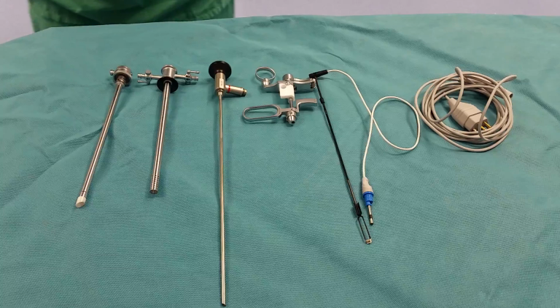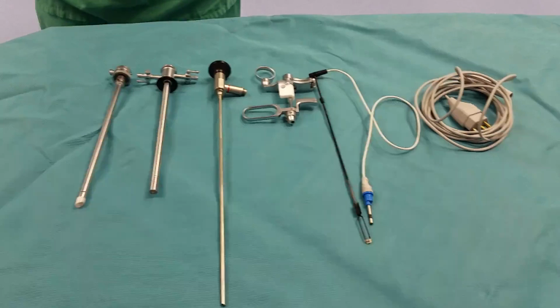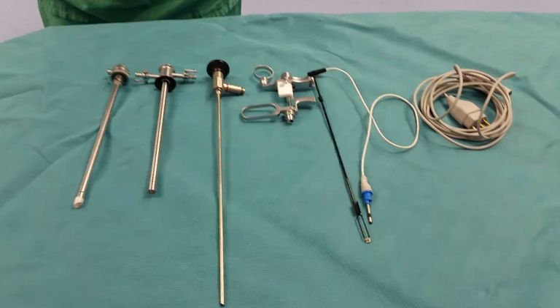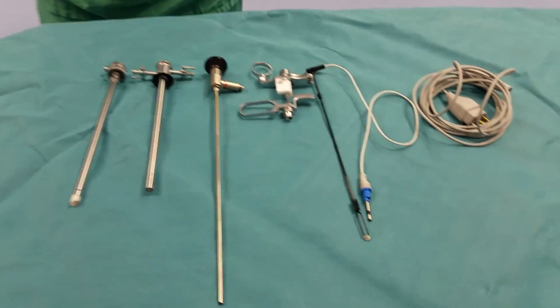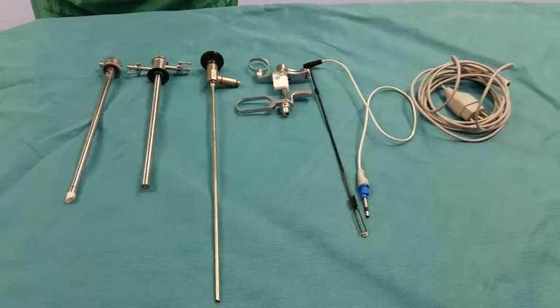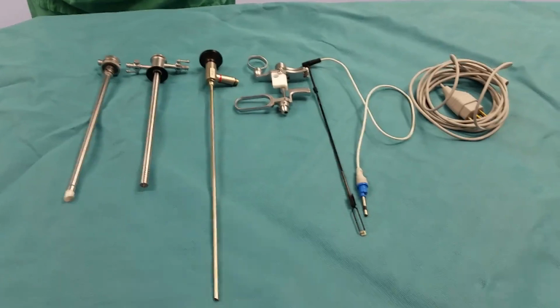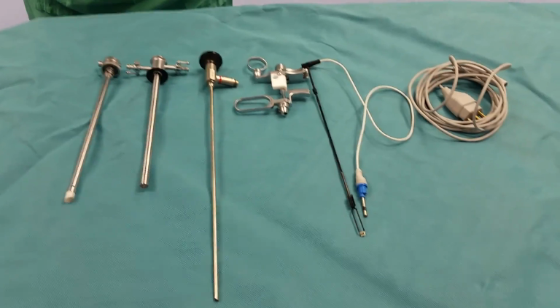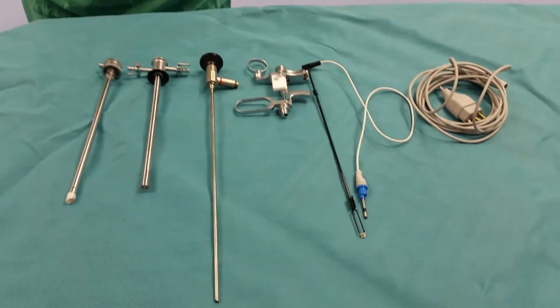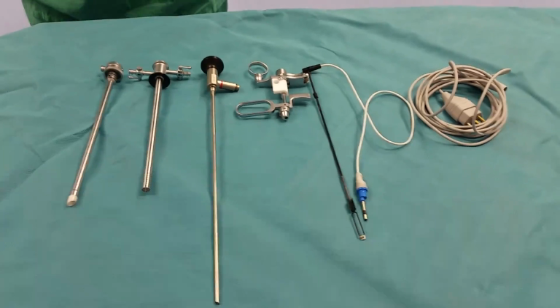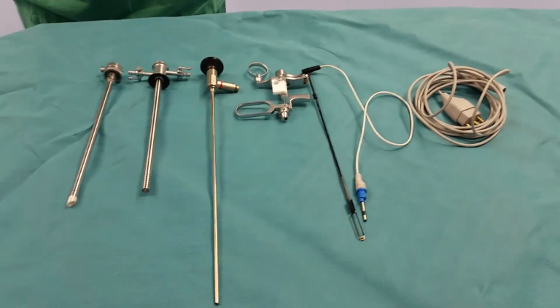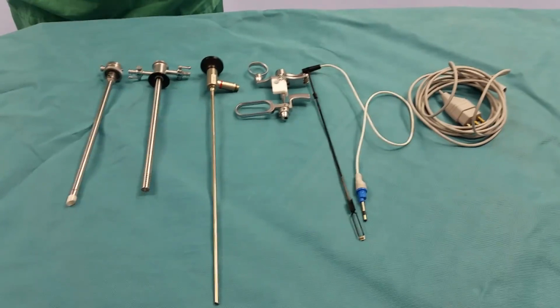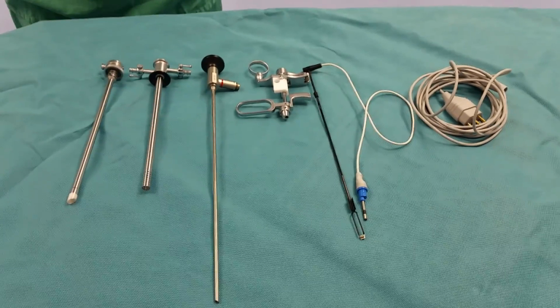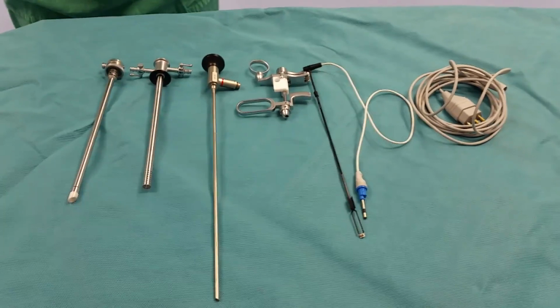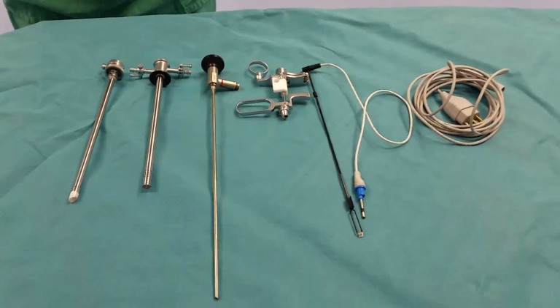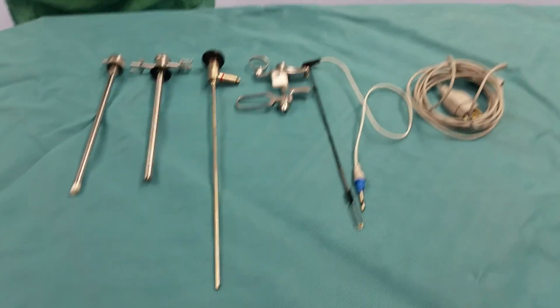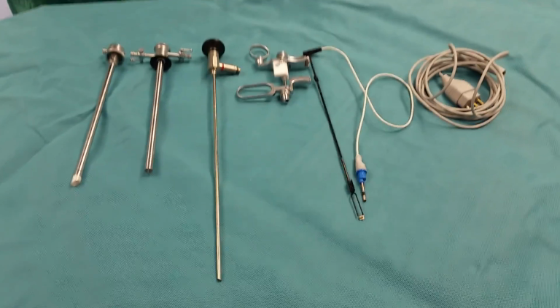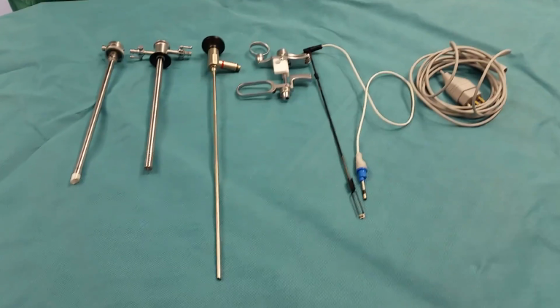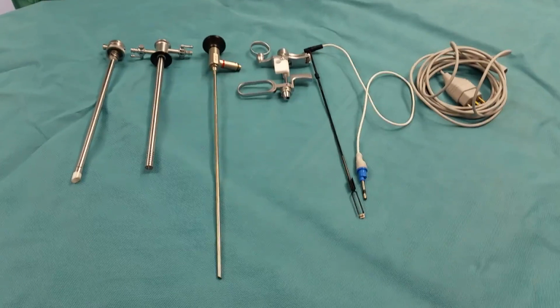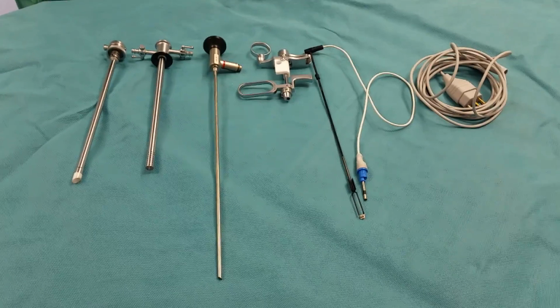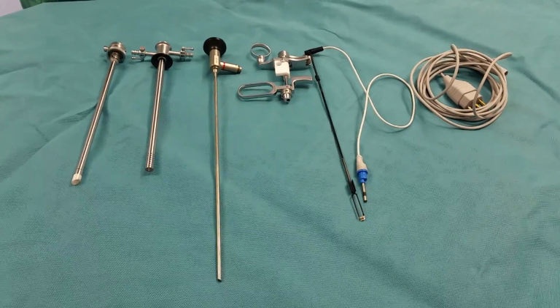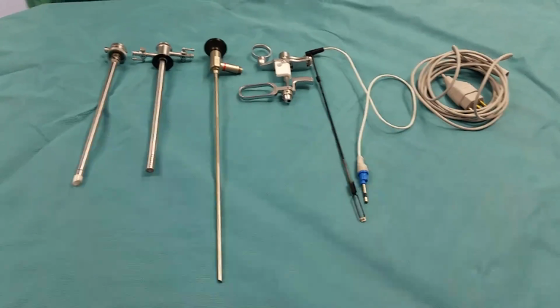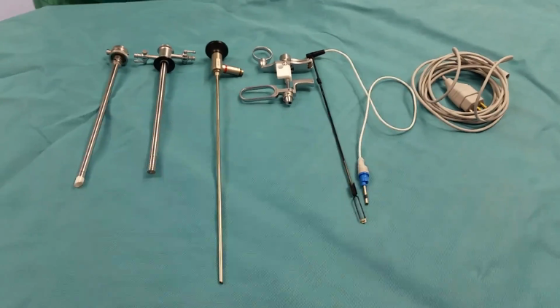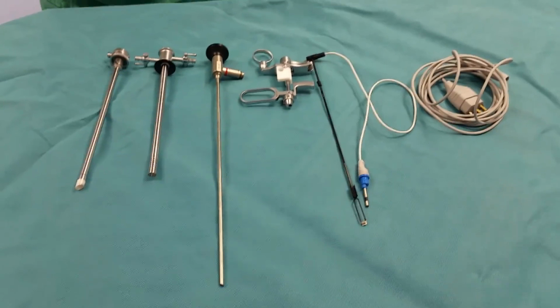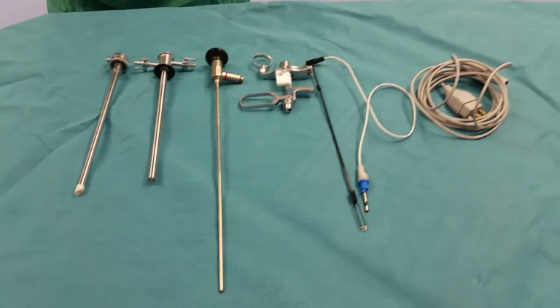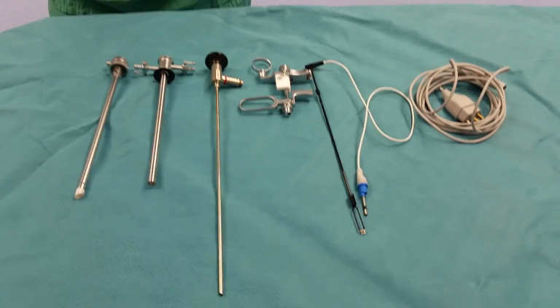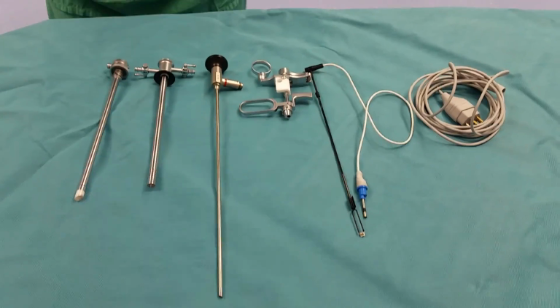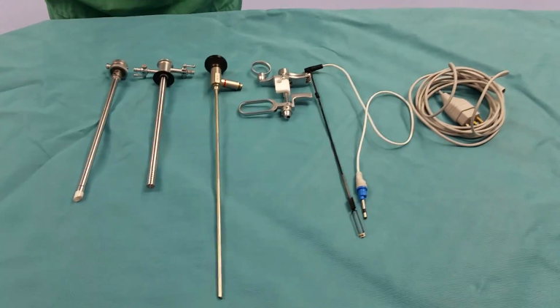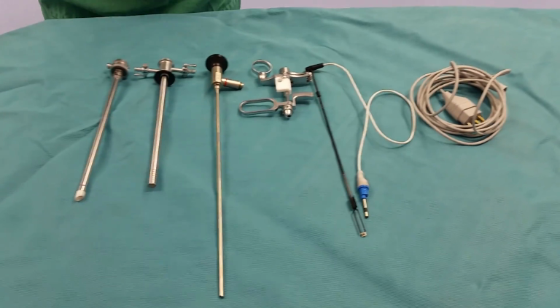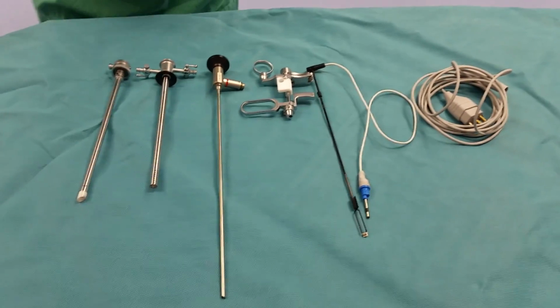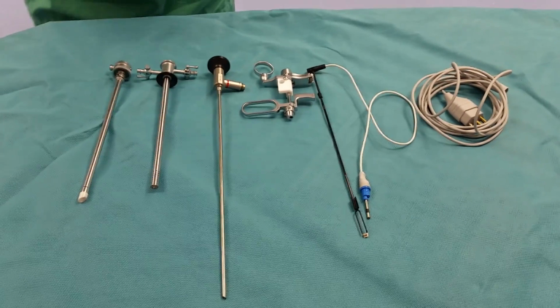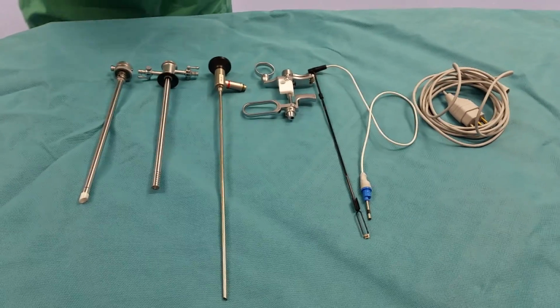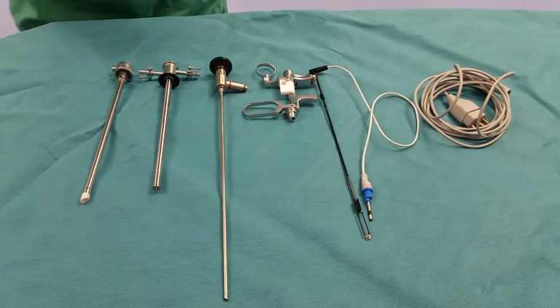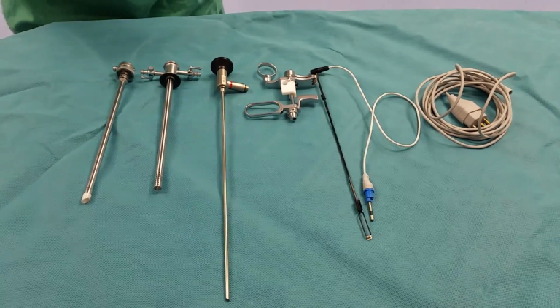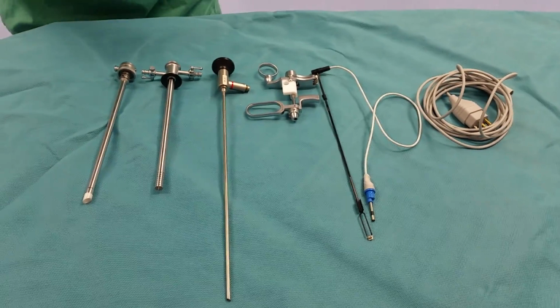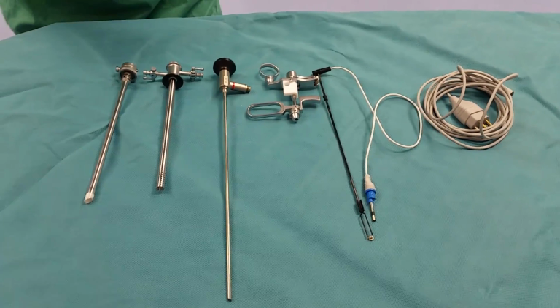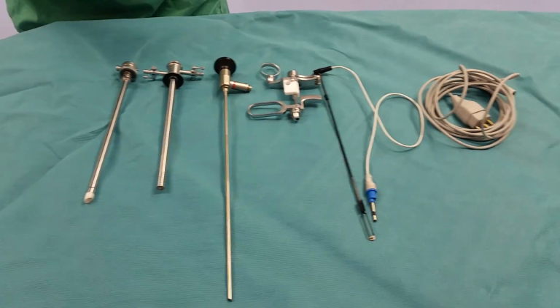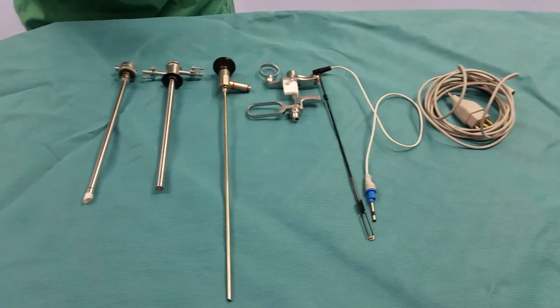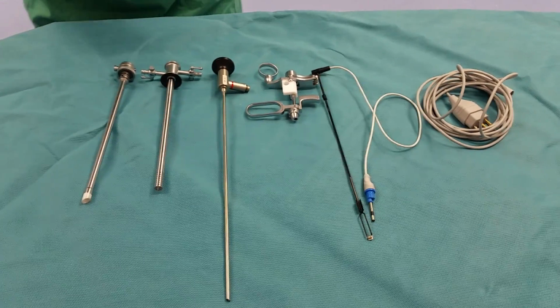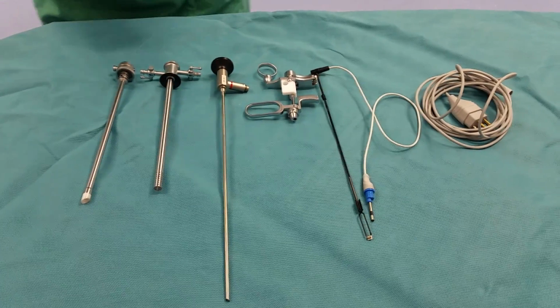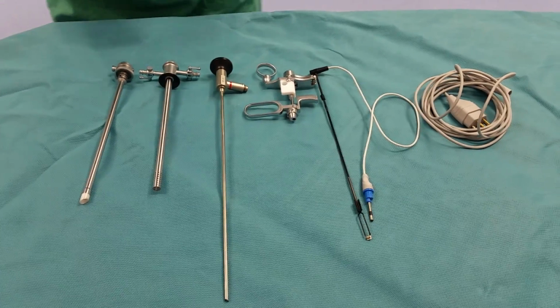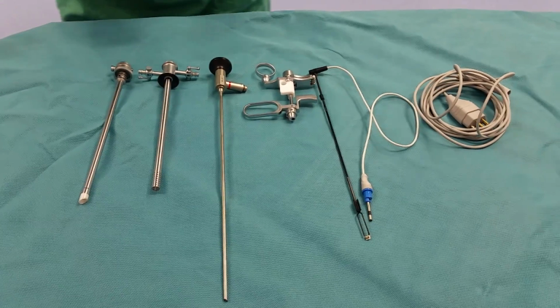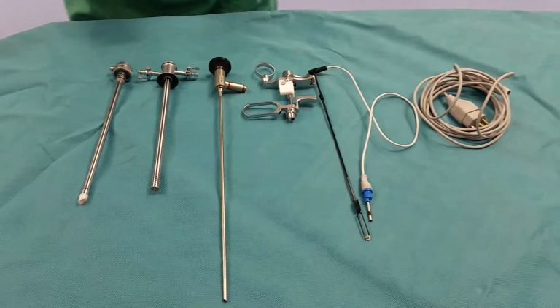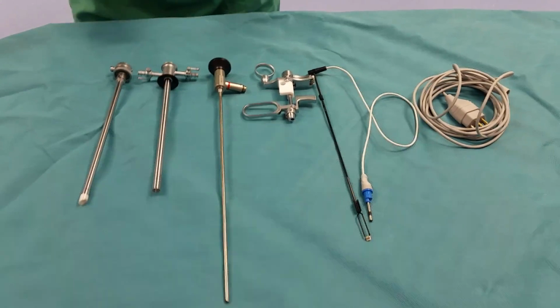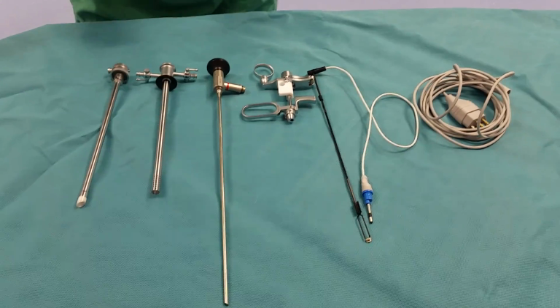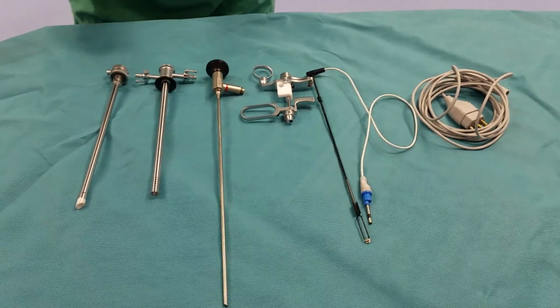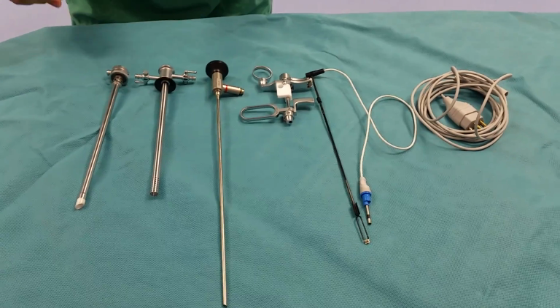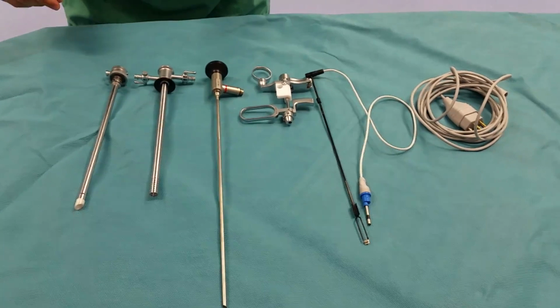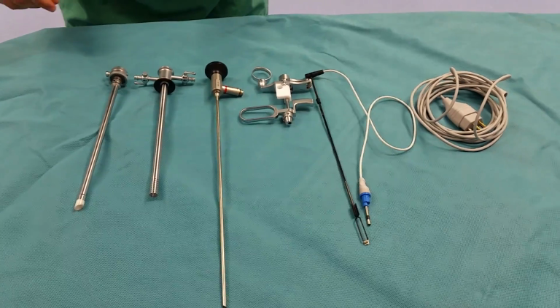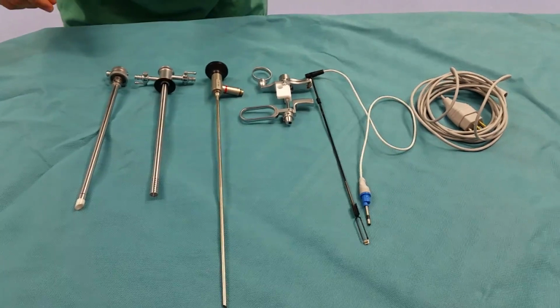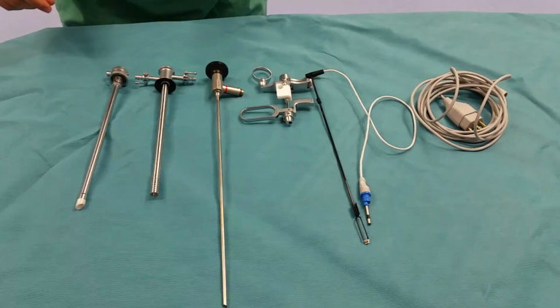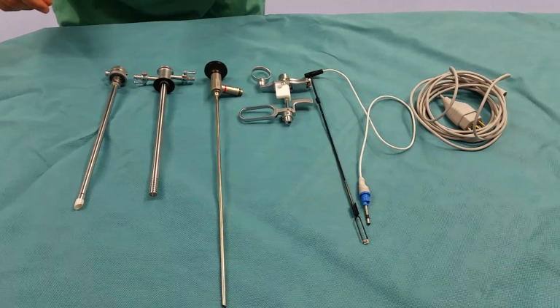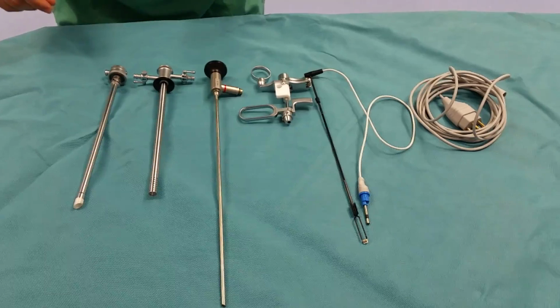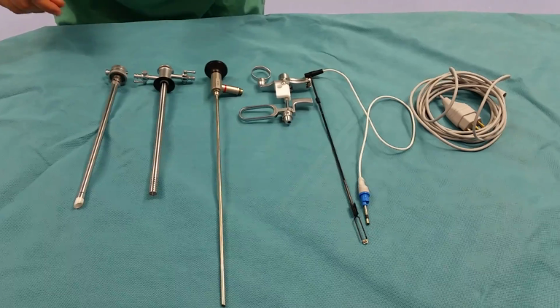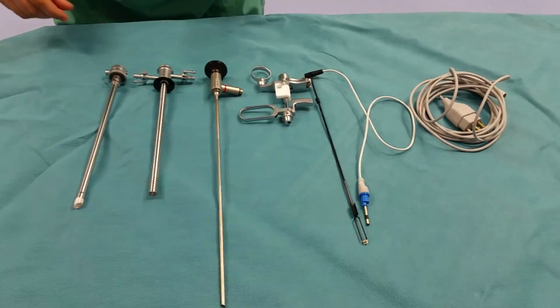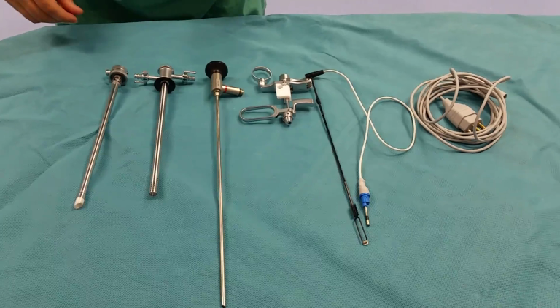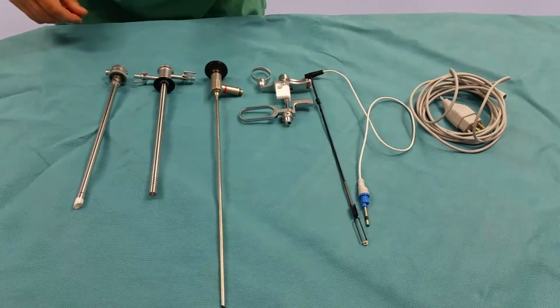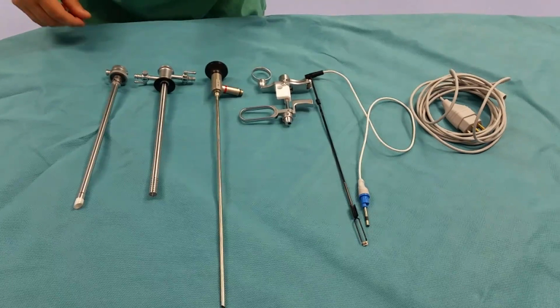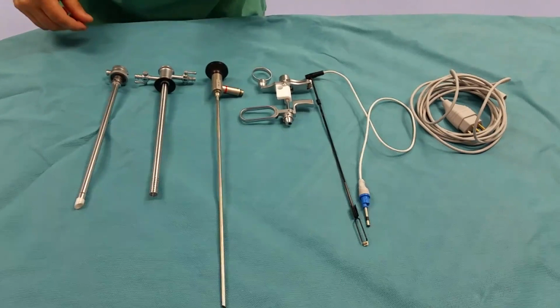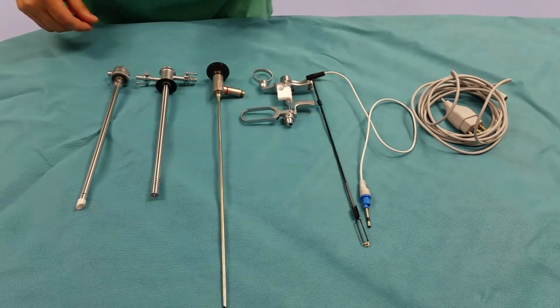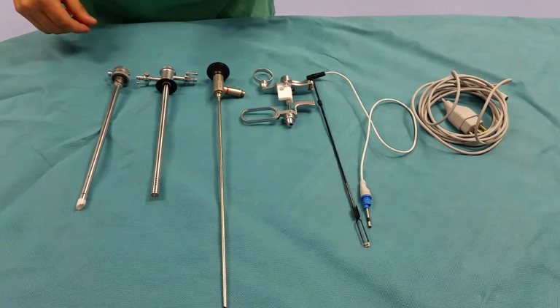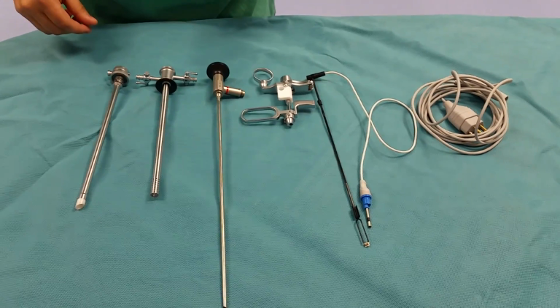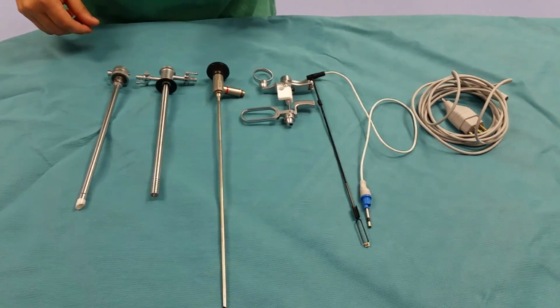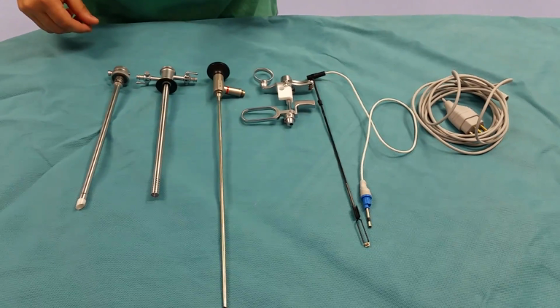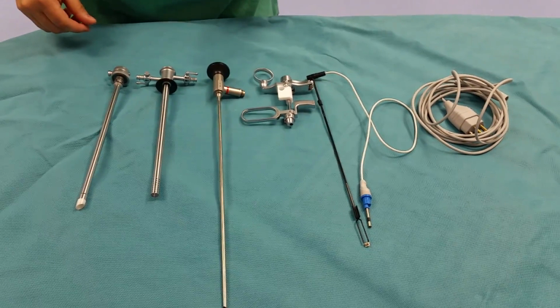Welcome to today's OR. Today we're going to put together the GYN VersaPoint Receptoscope.